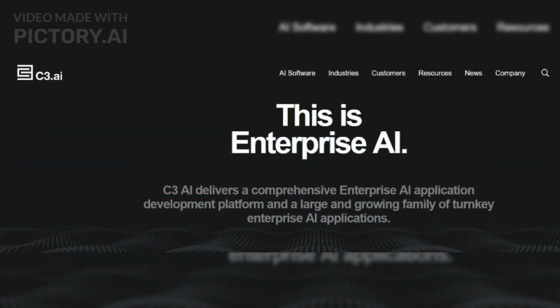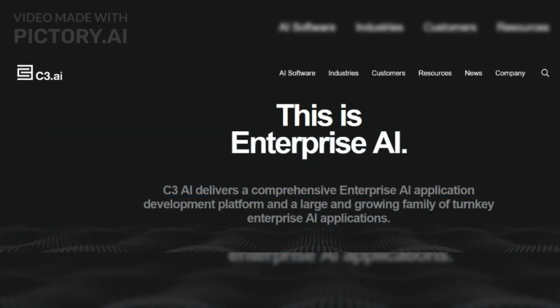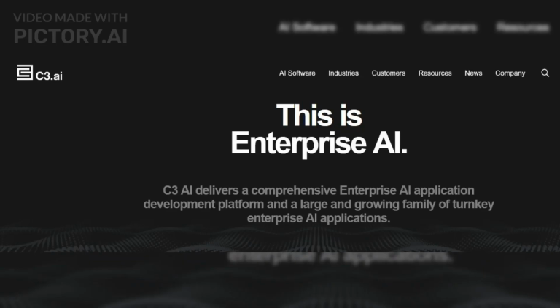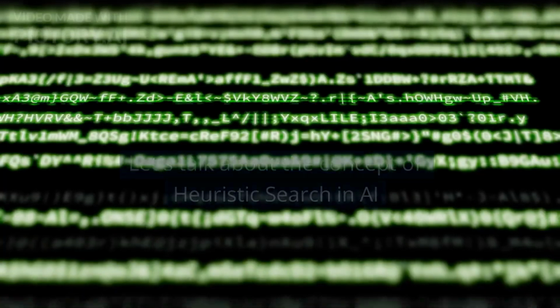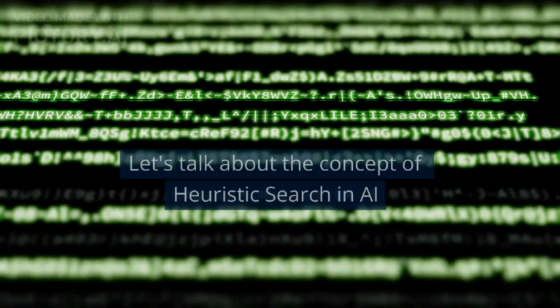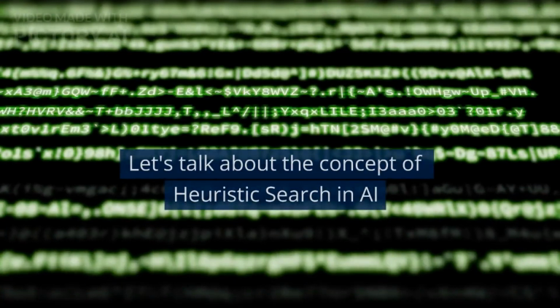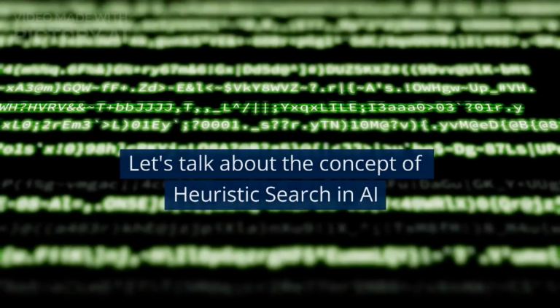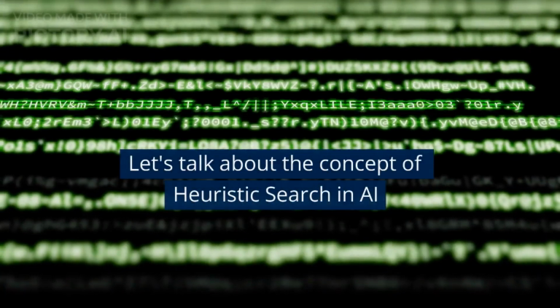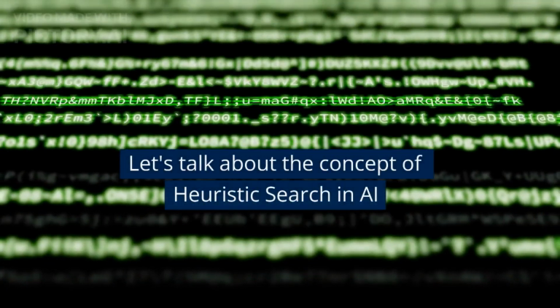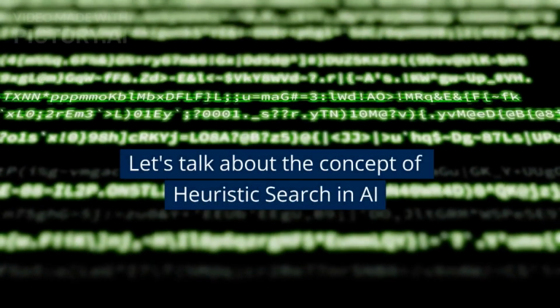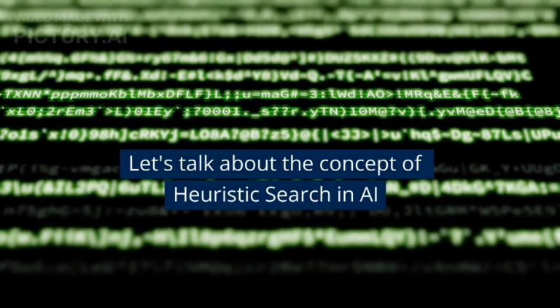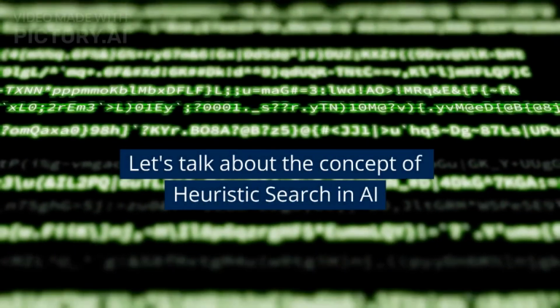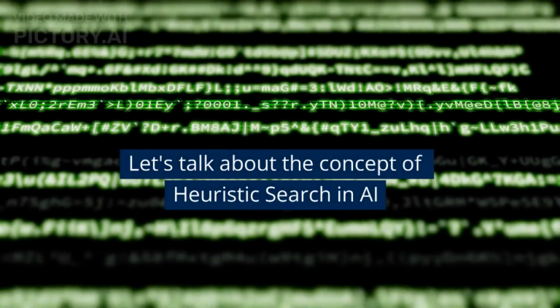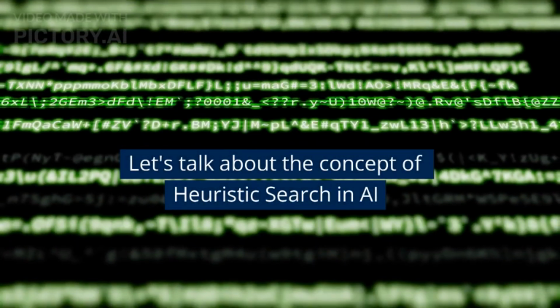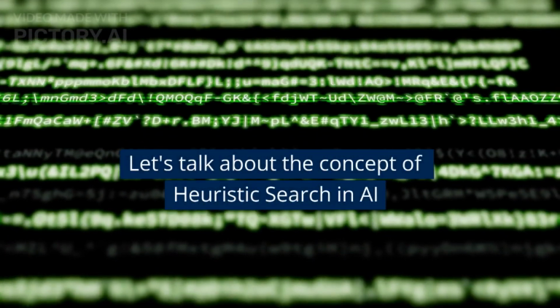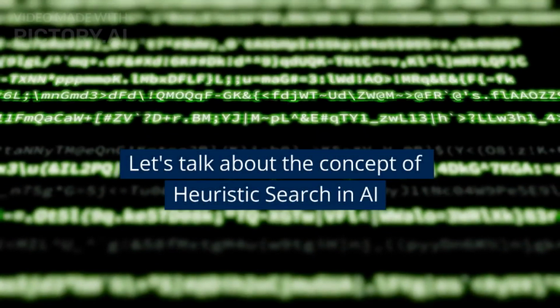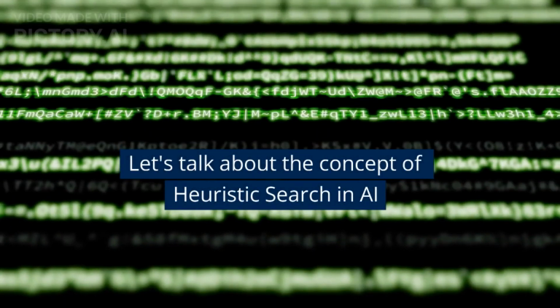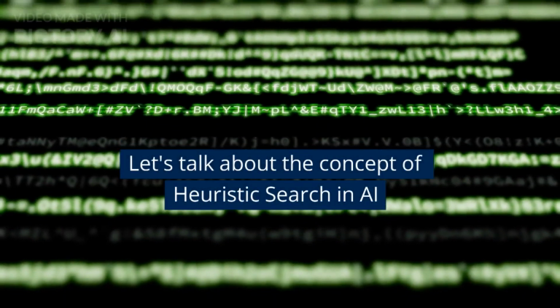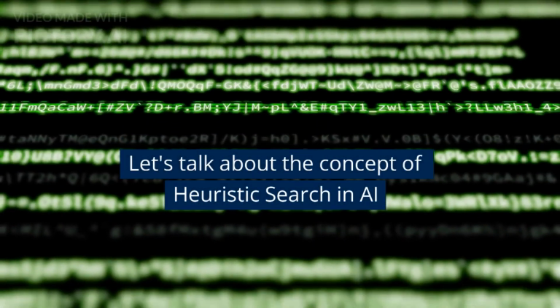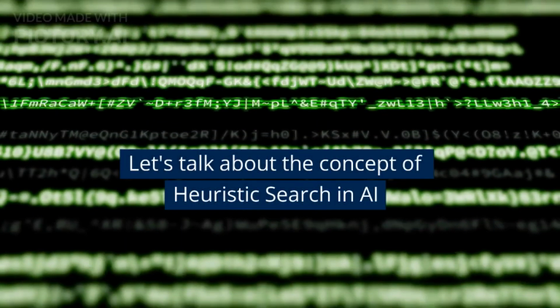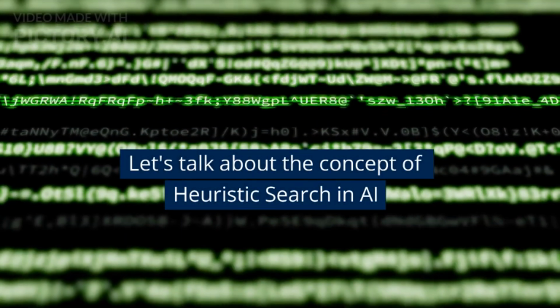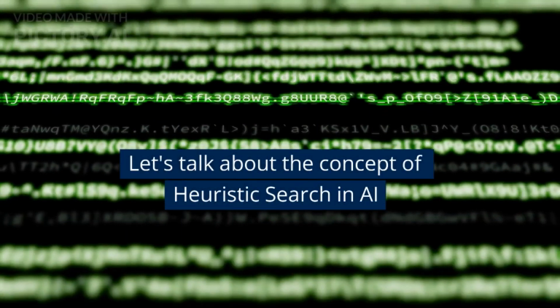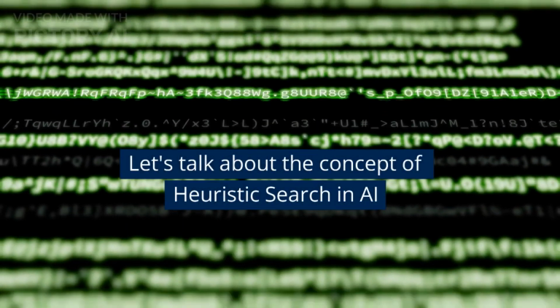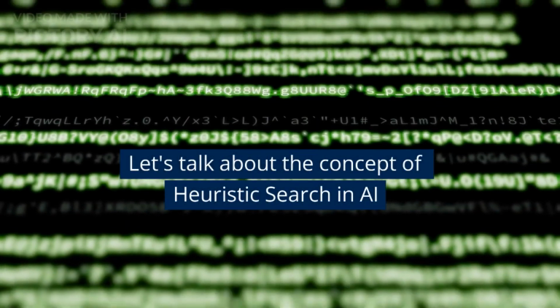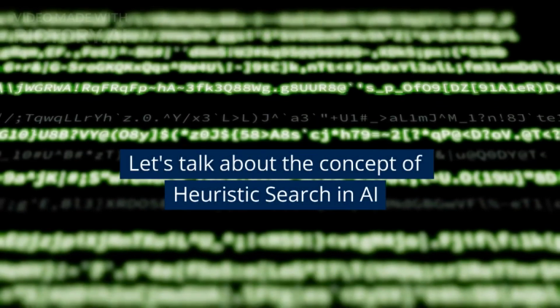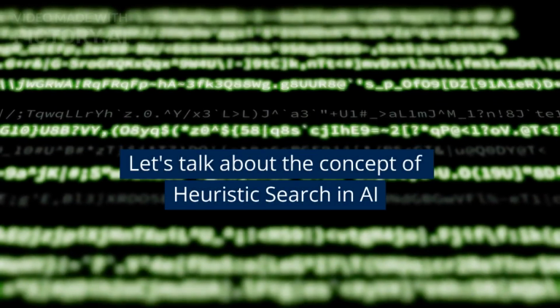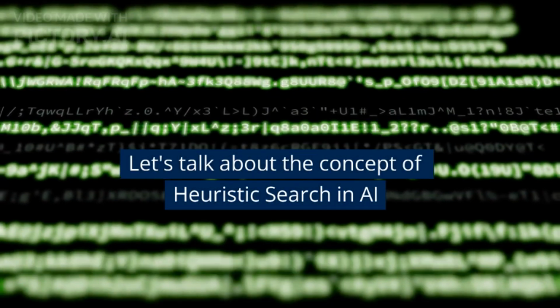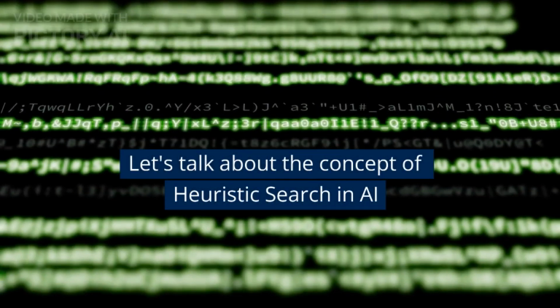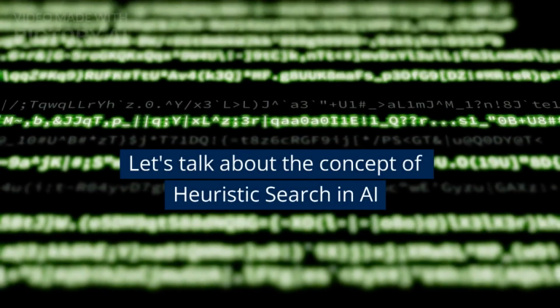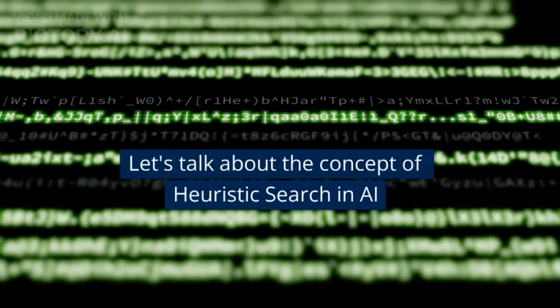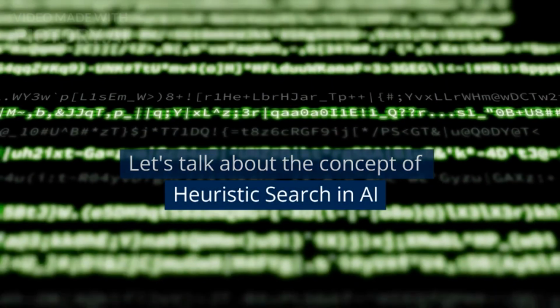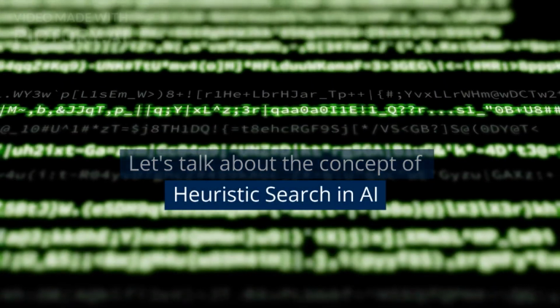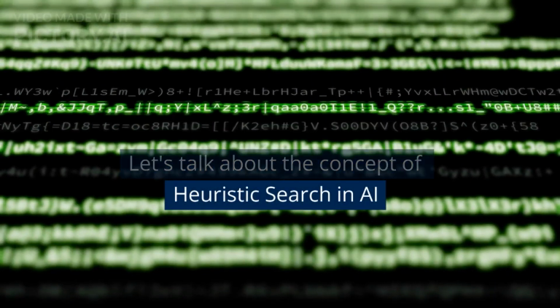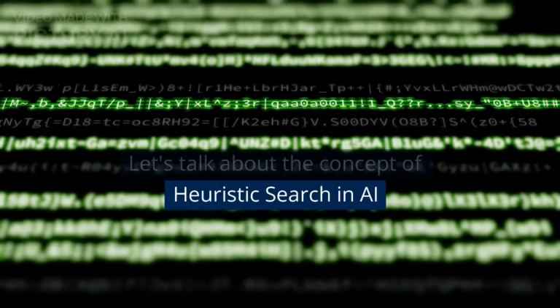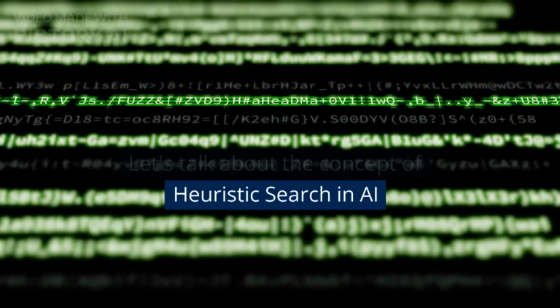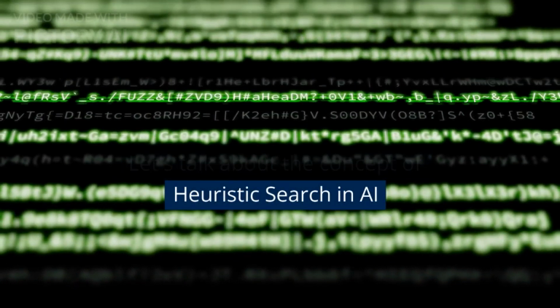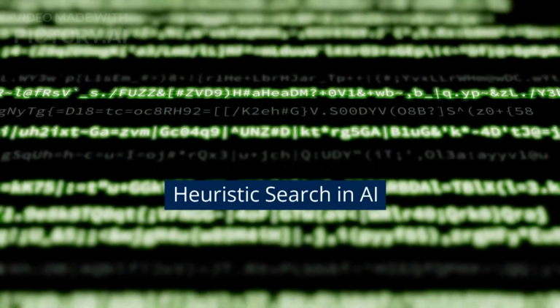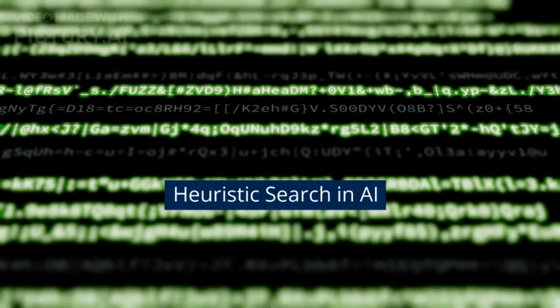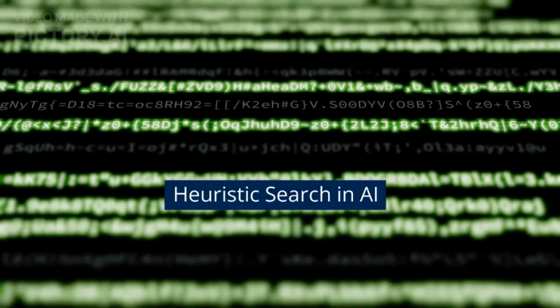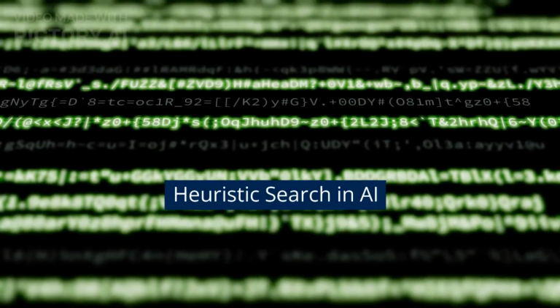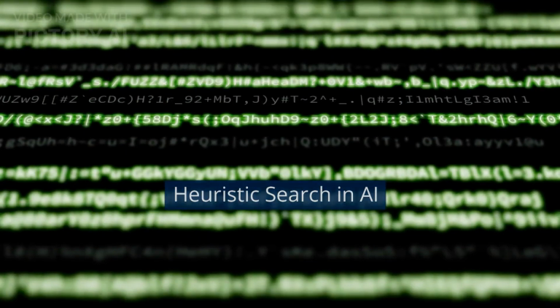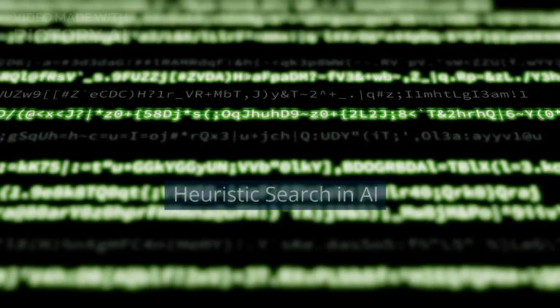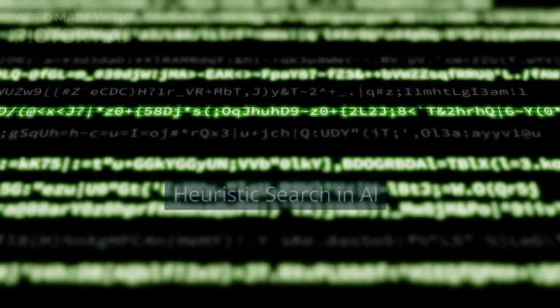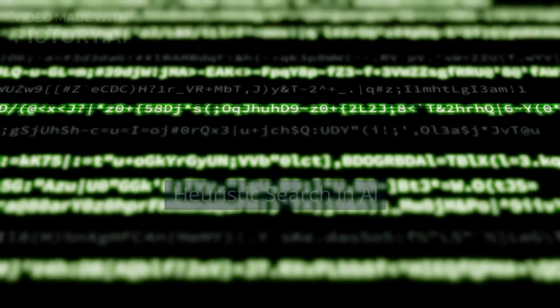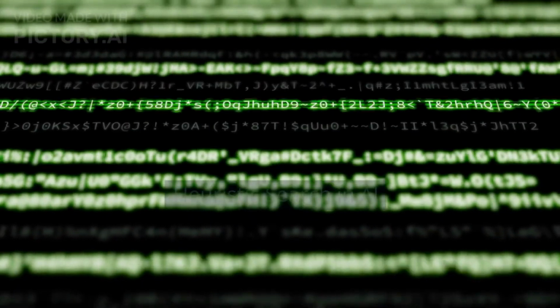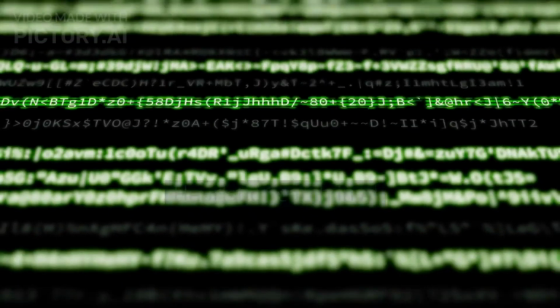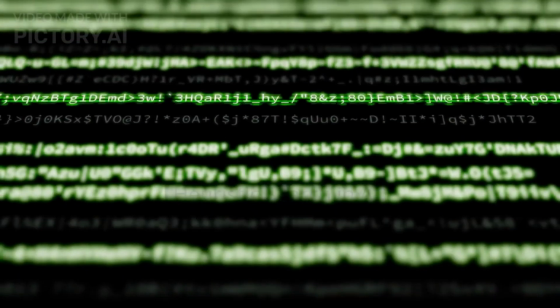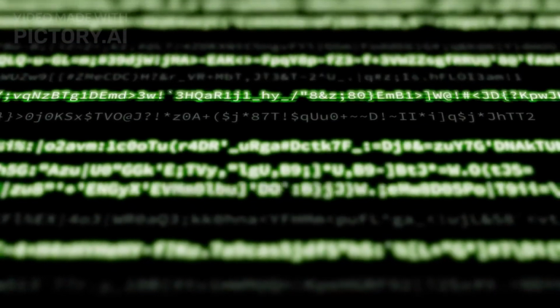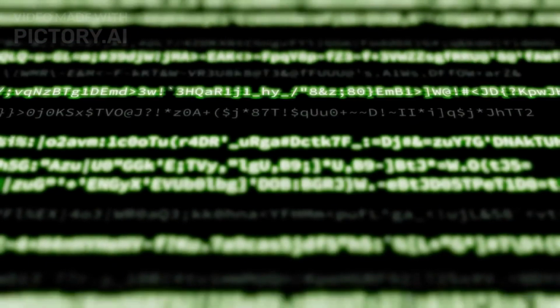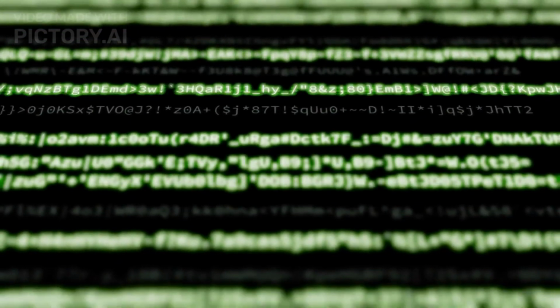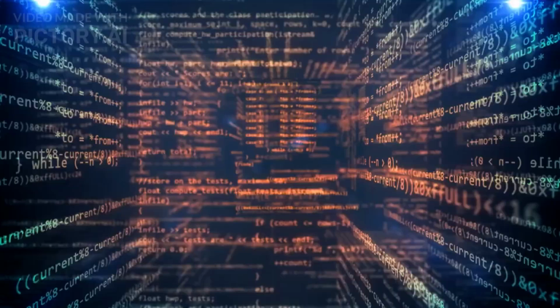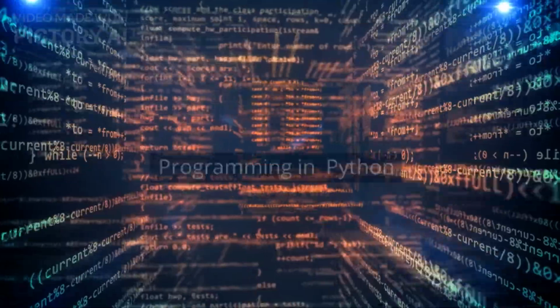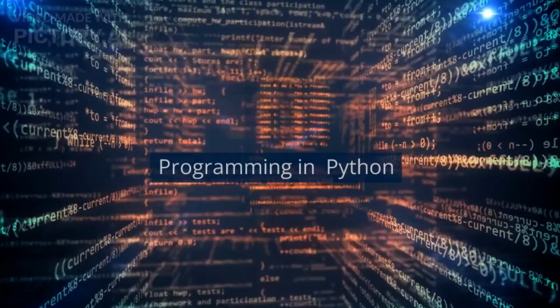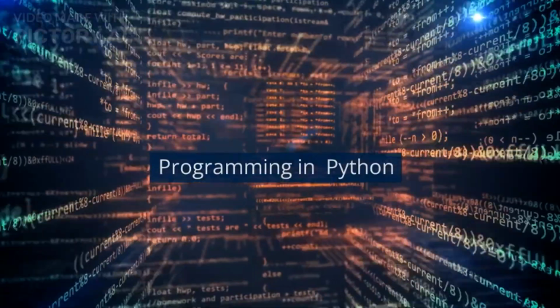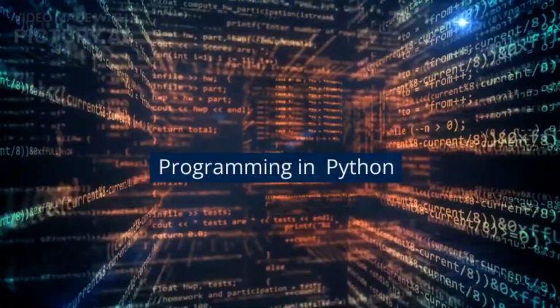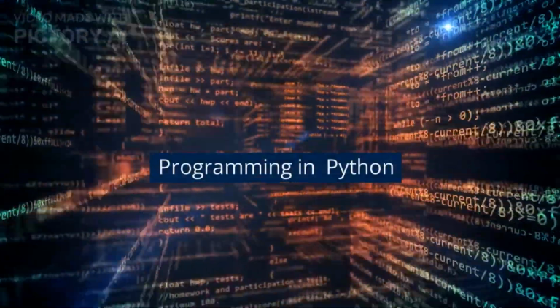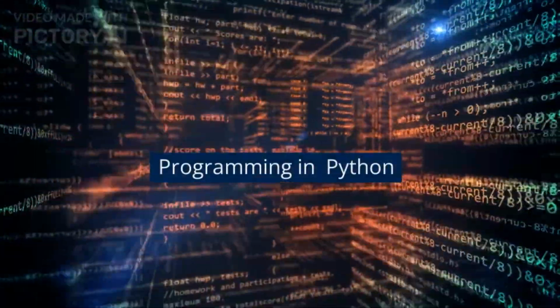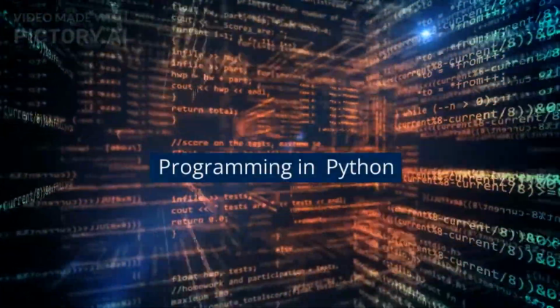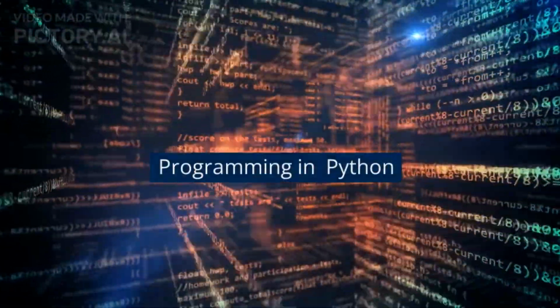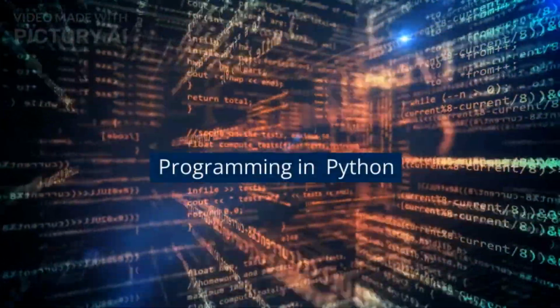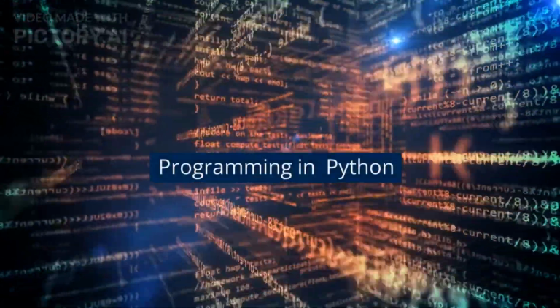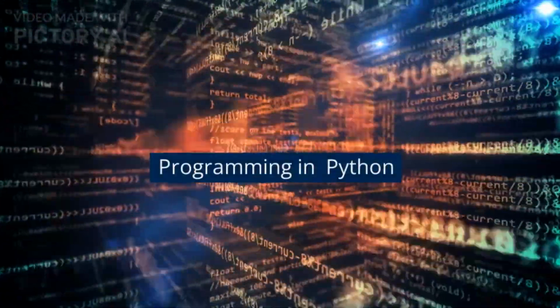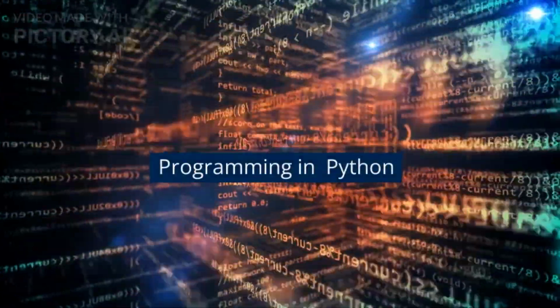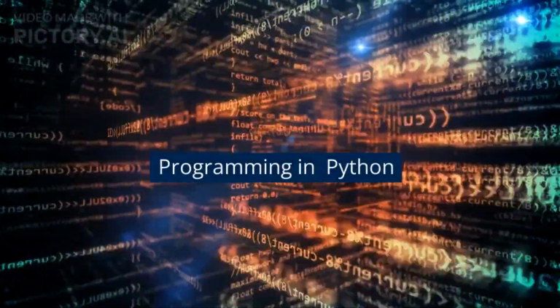Let's talk about the concept of heuristic search in AI, and also touch on programming in Python.